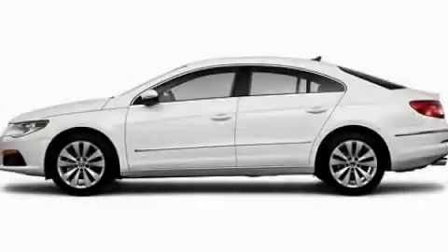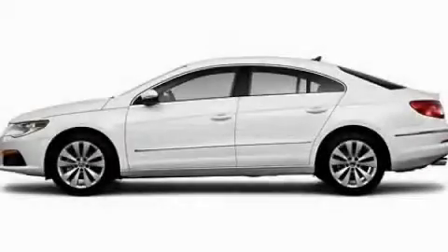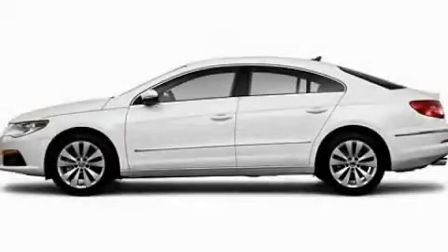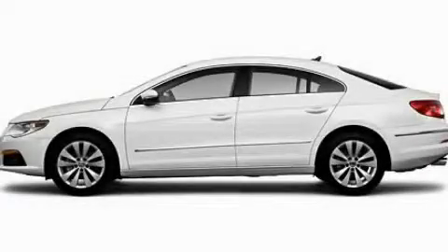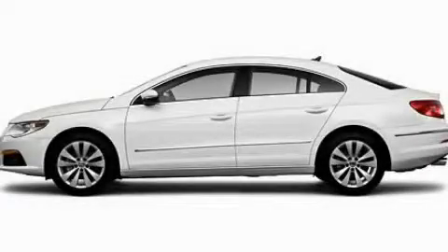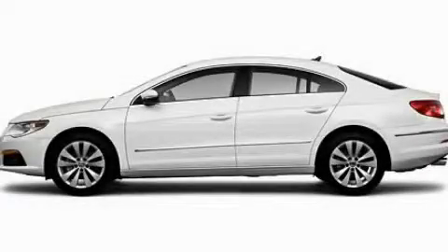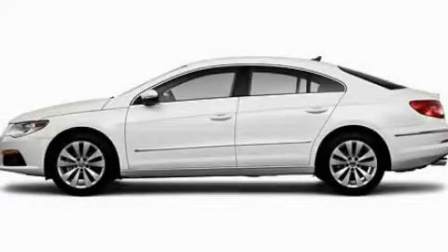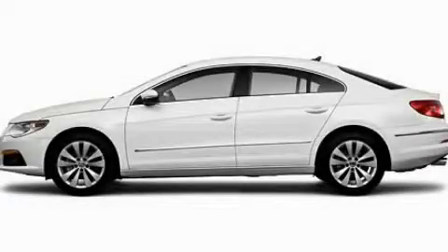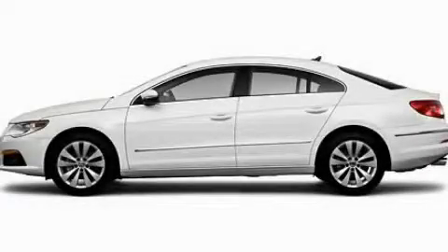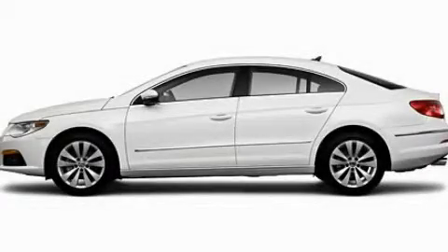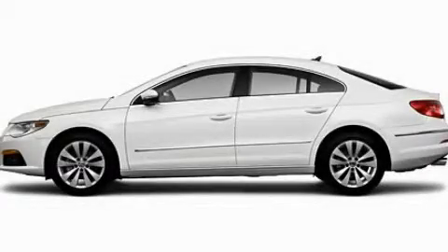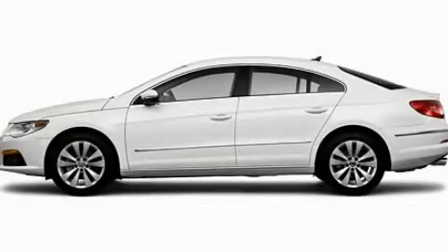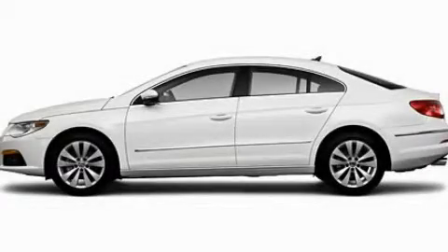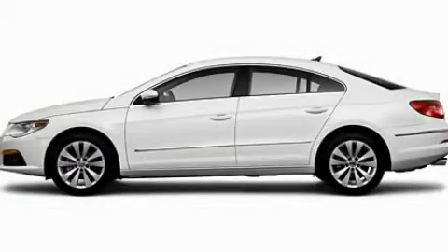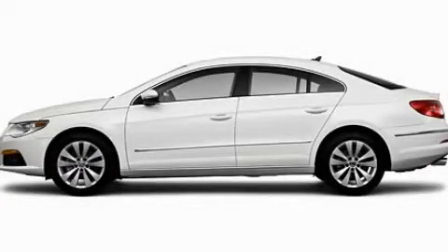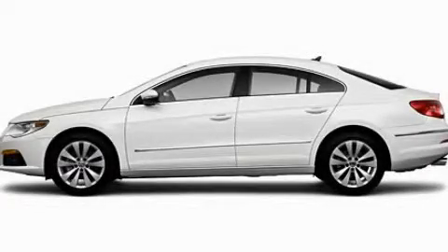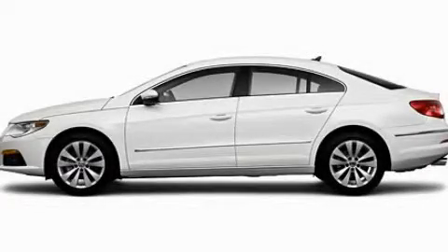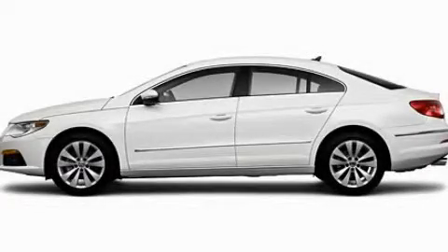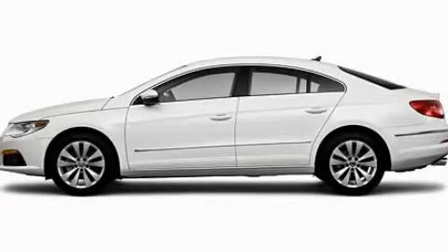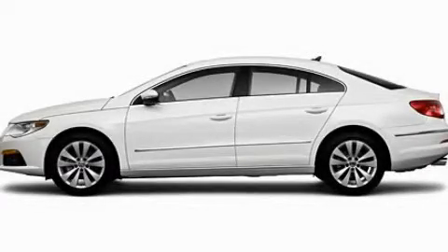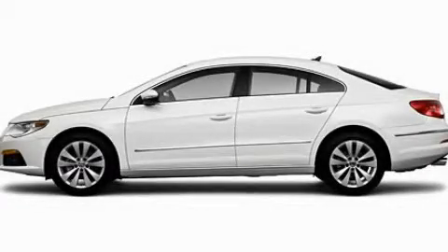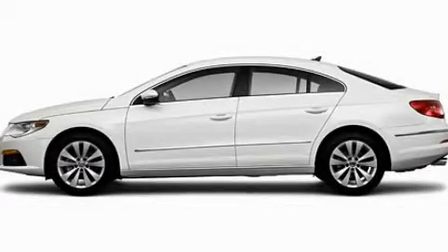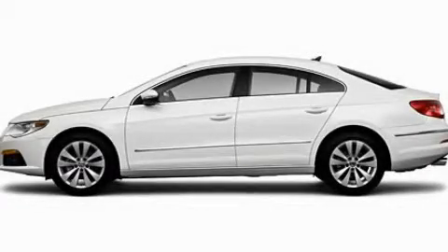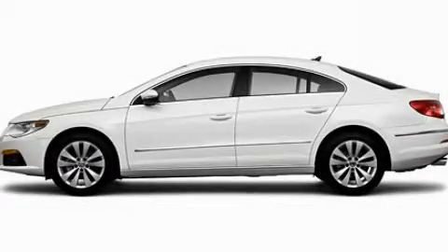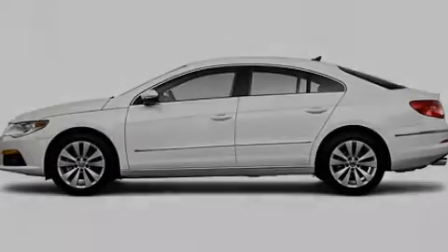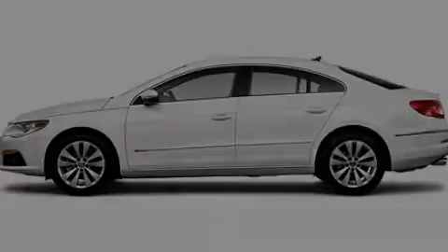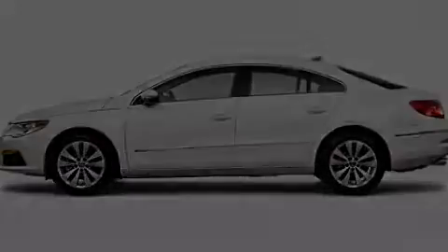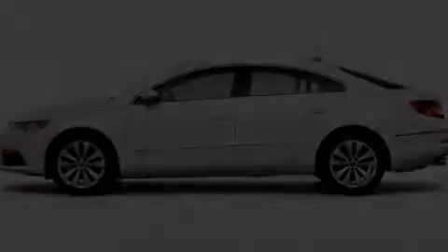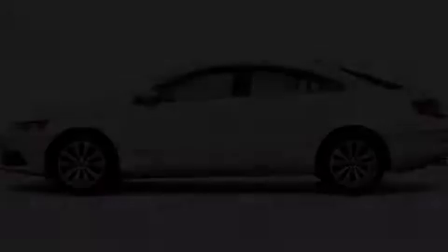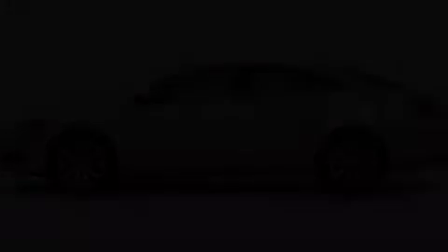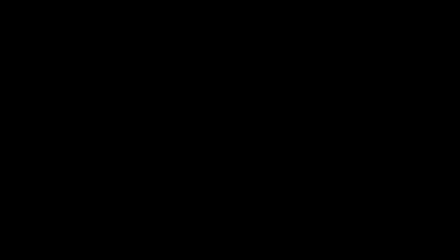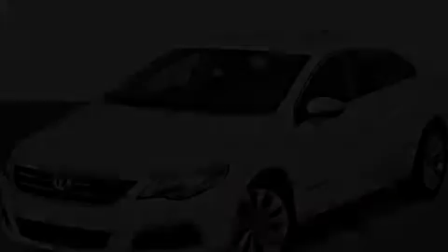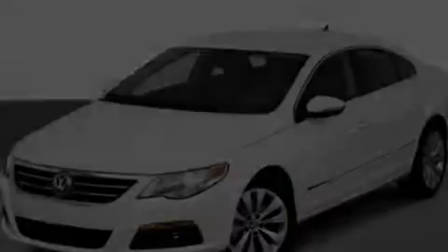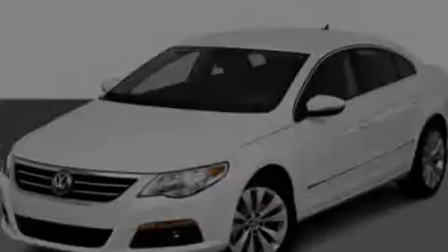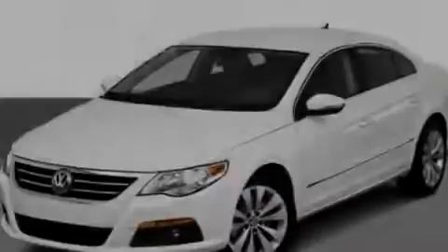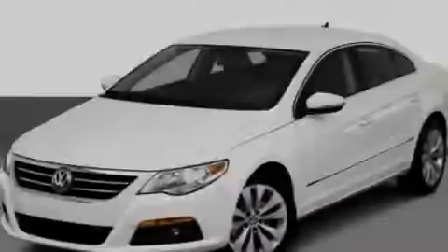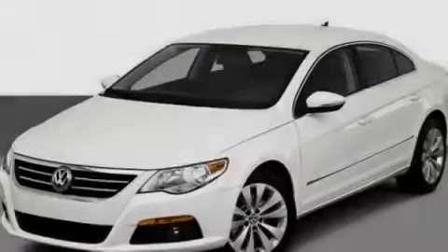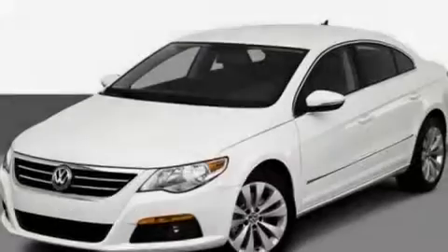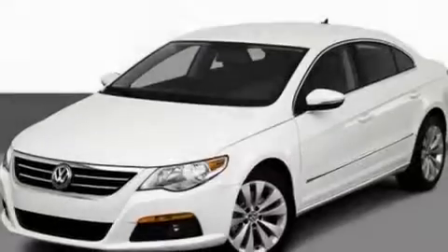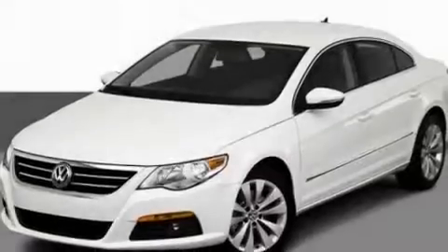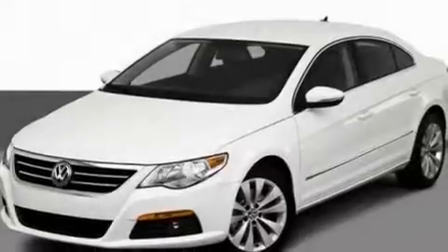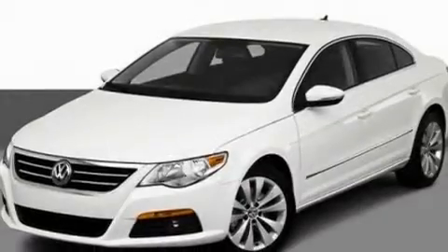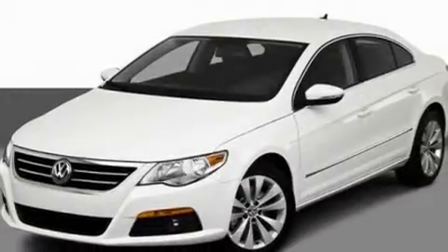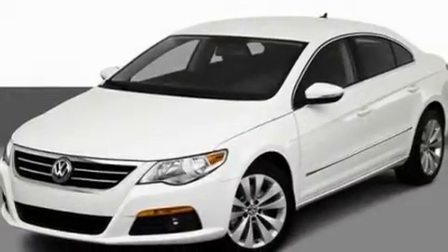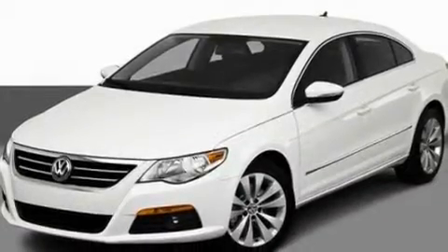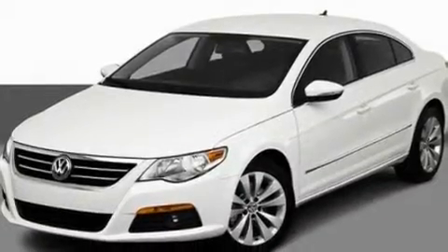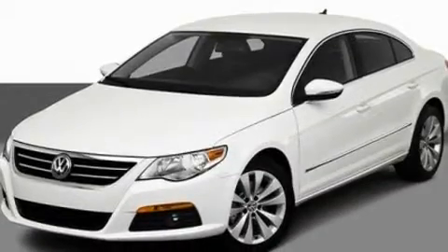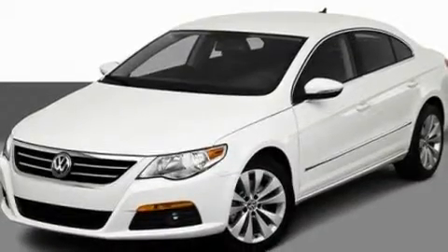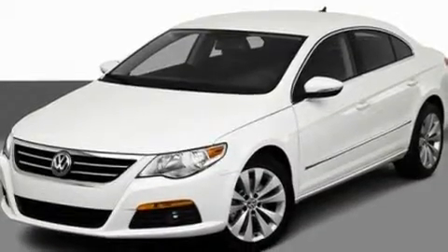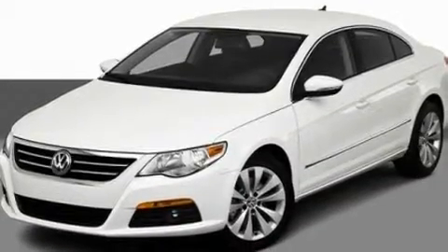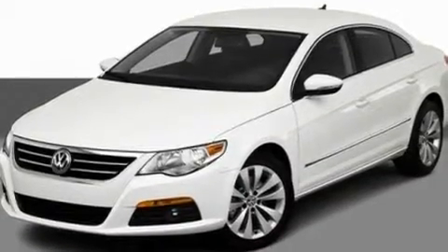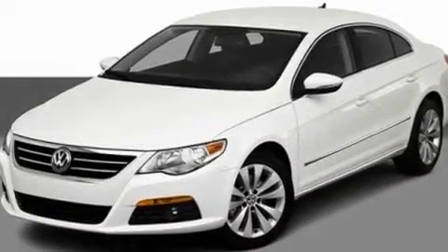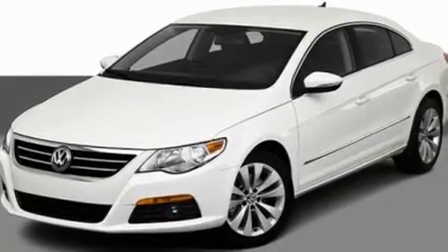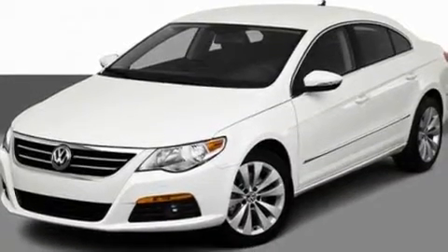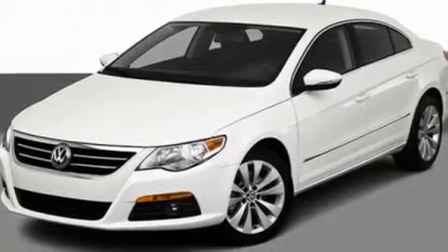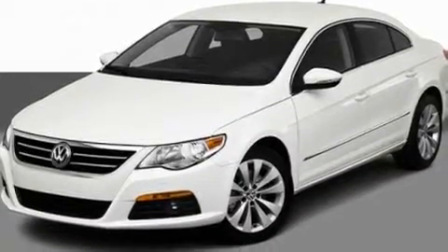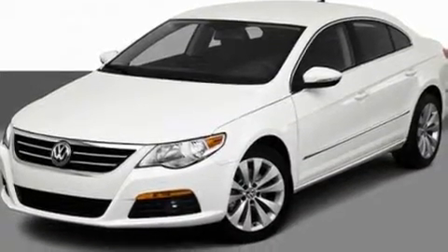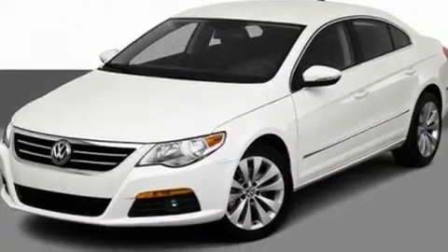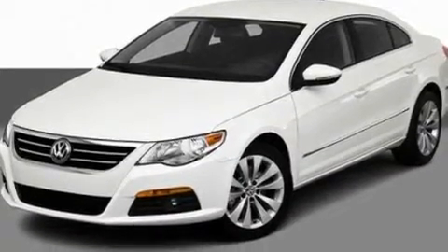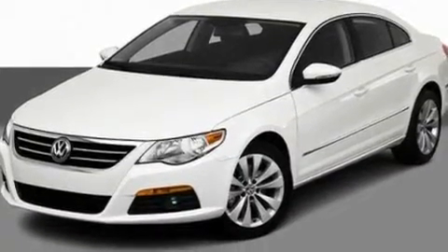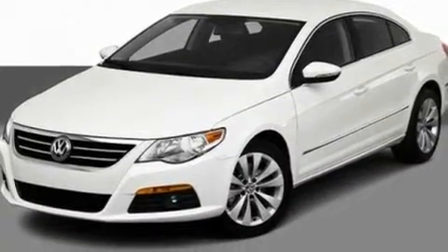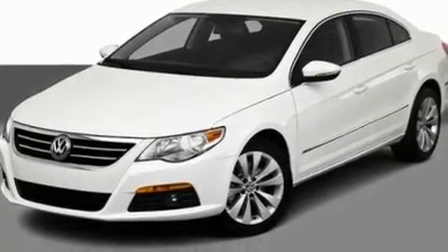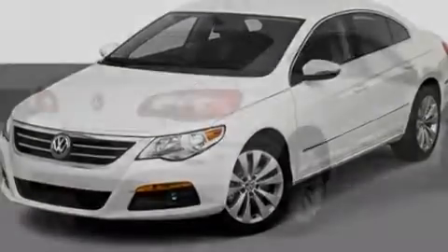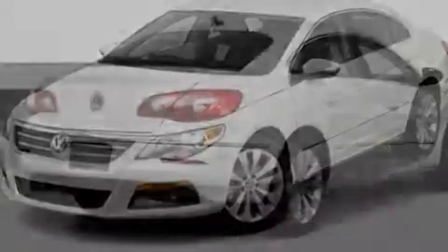This is a 2011 Volkswagen CC. It has a 2.0-liter four-cylinder engine and an automatic transmission.